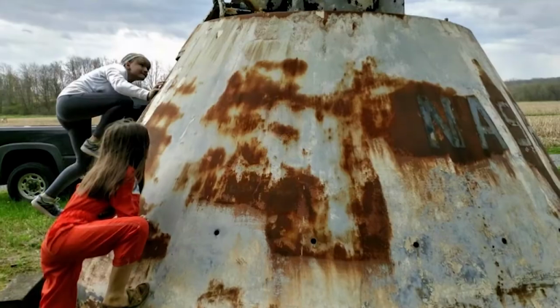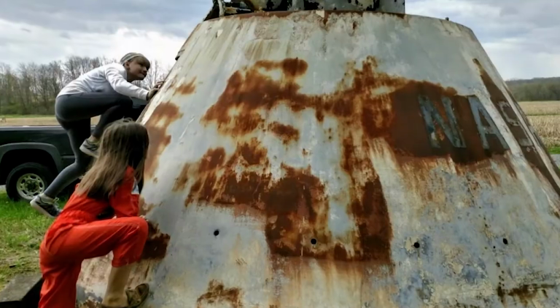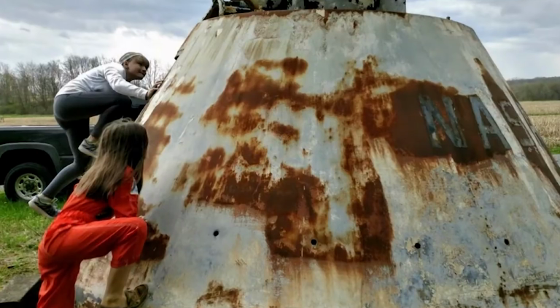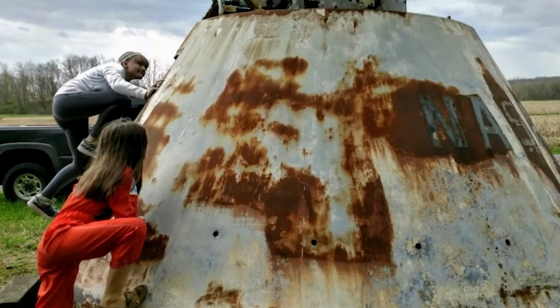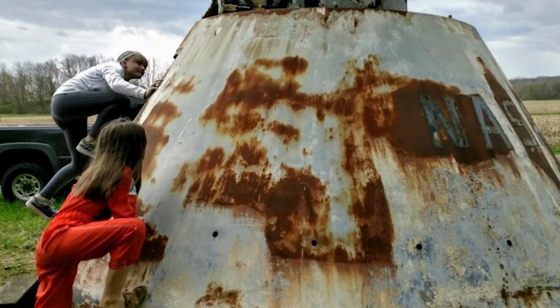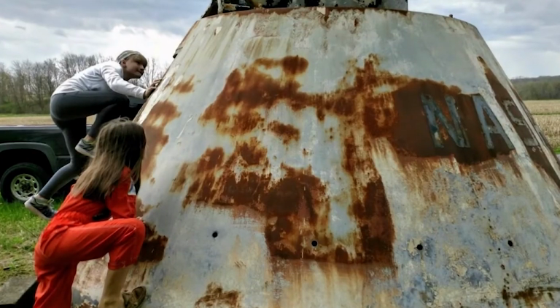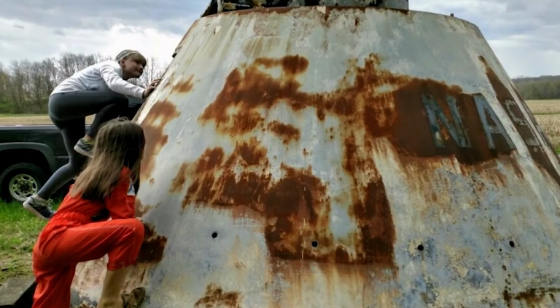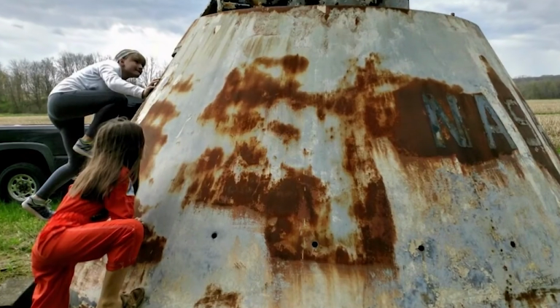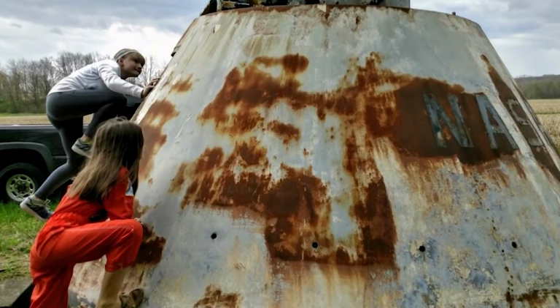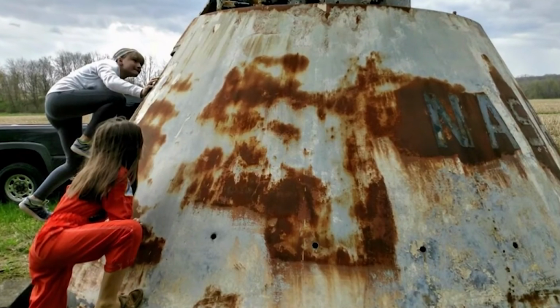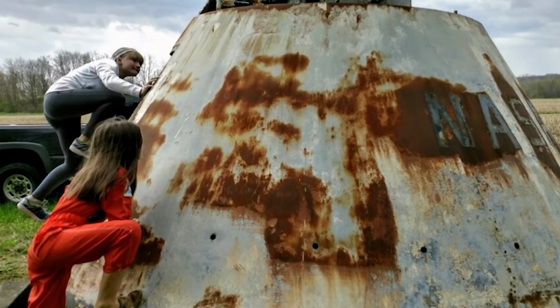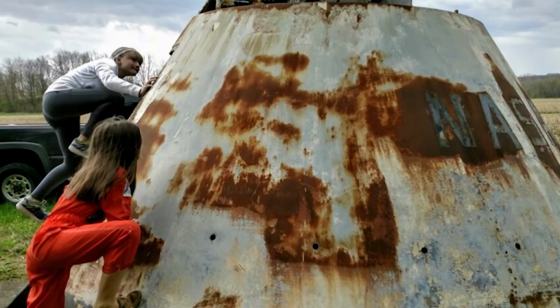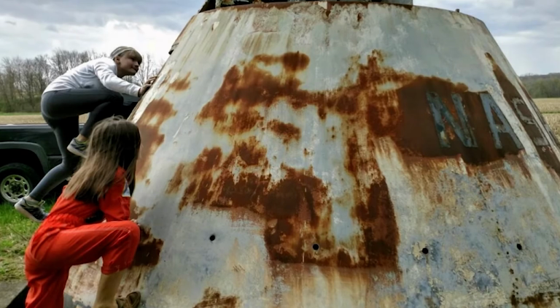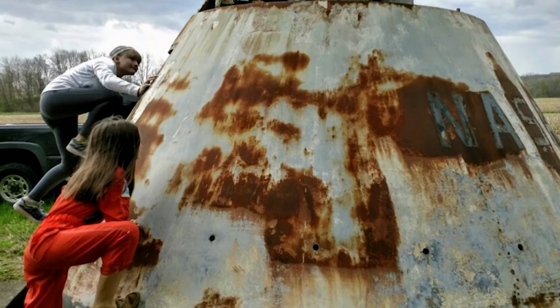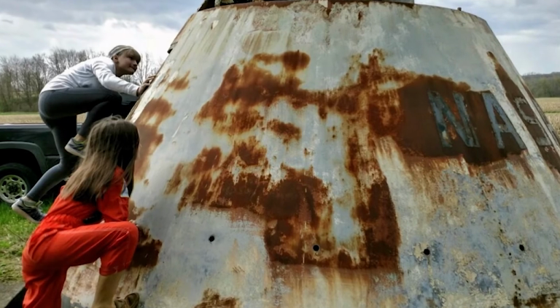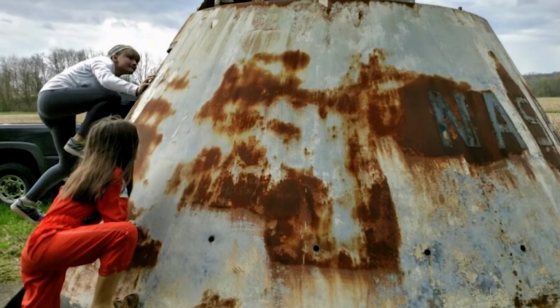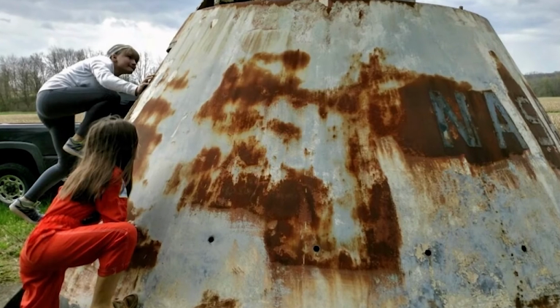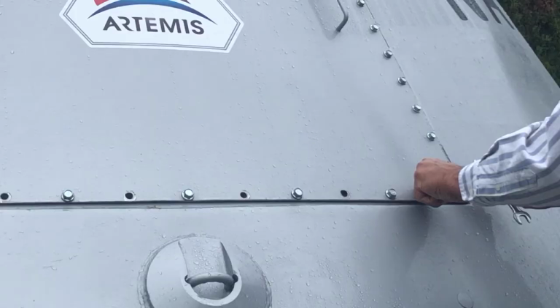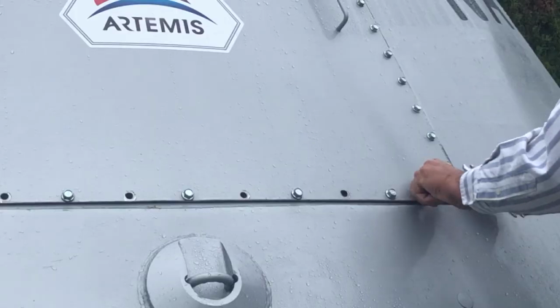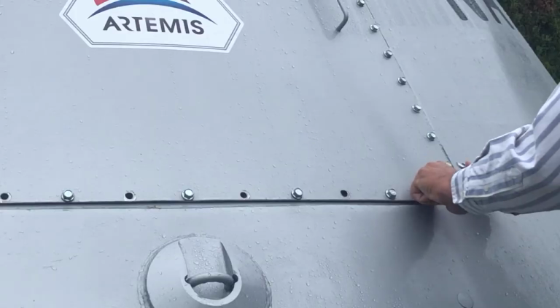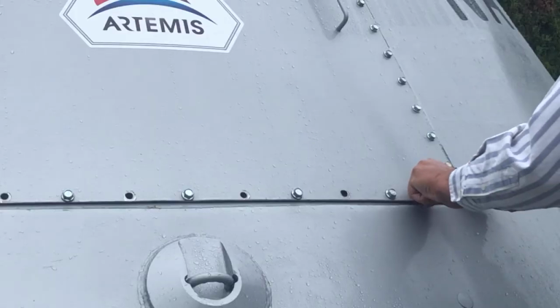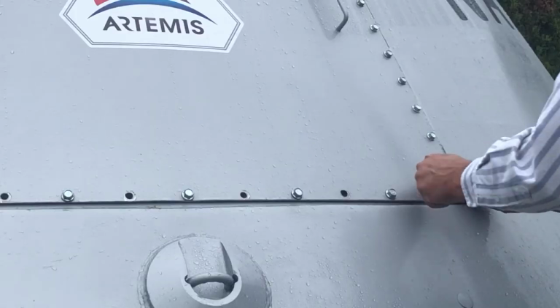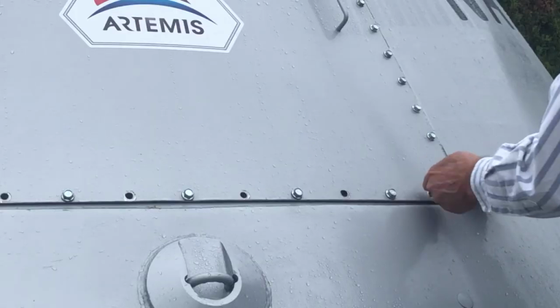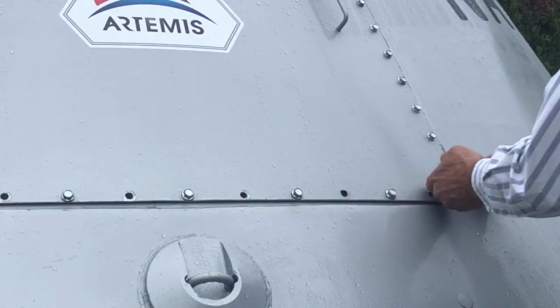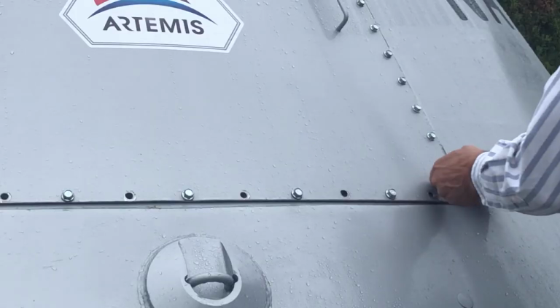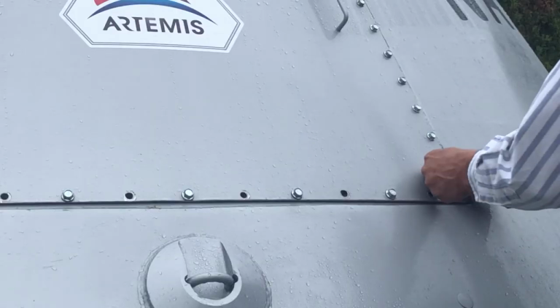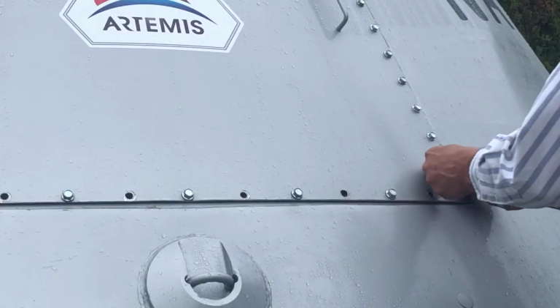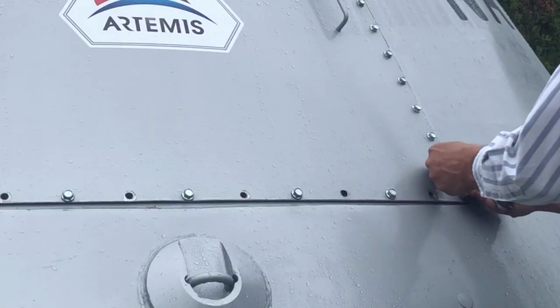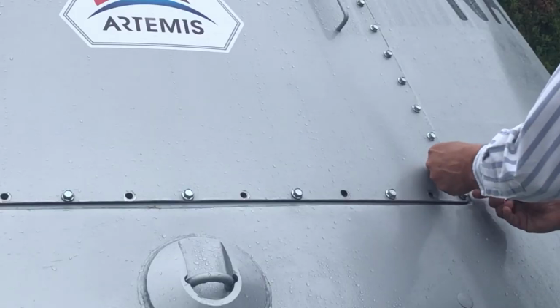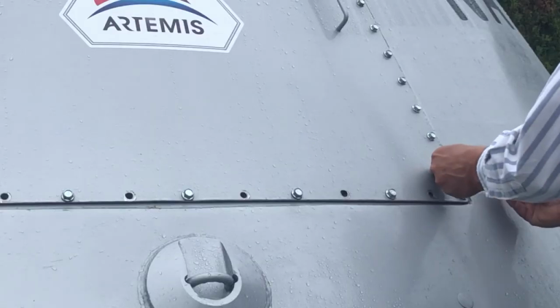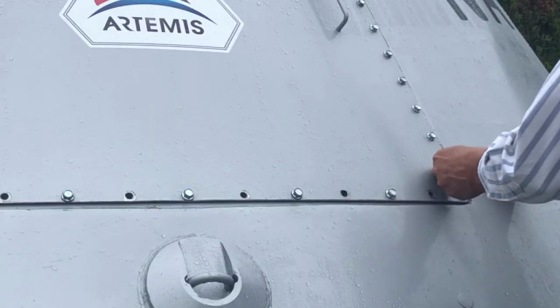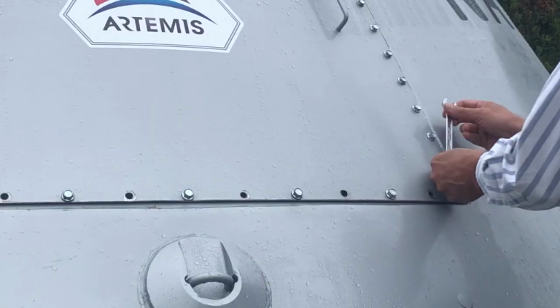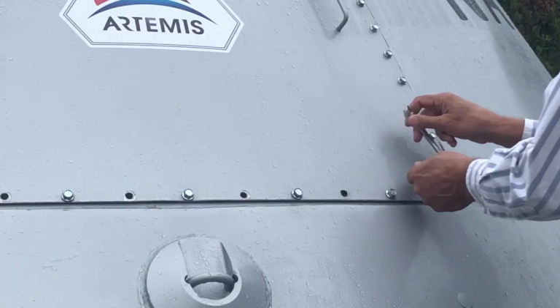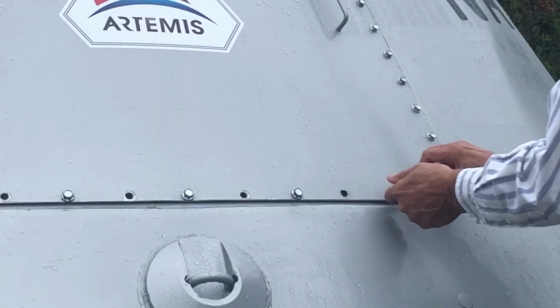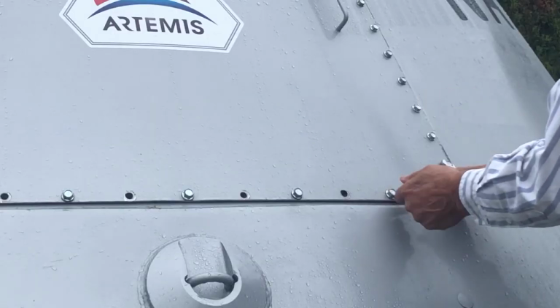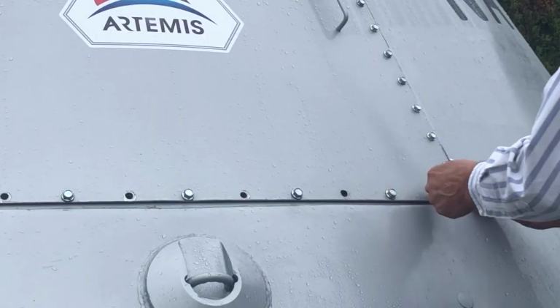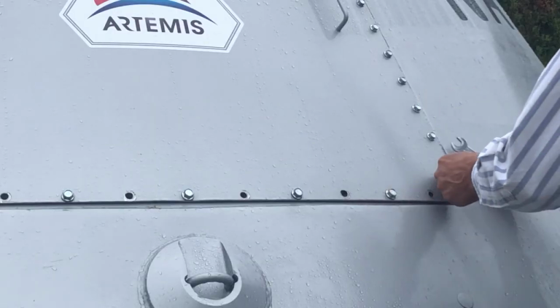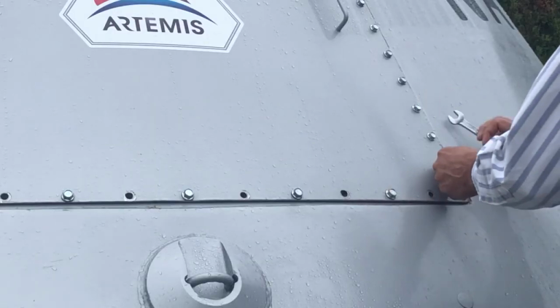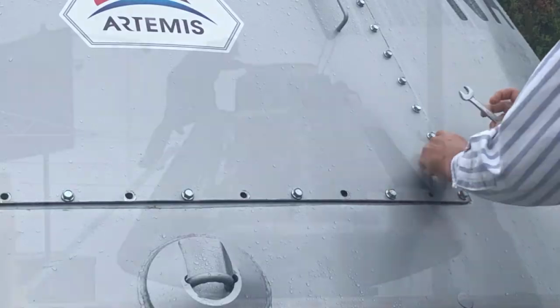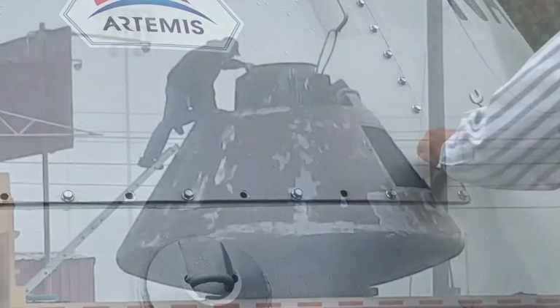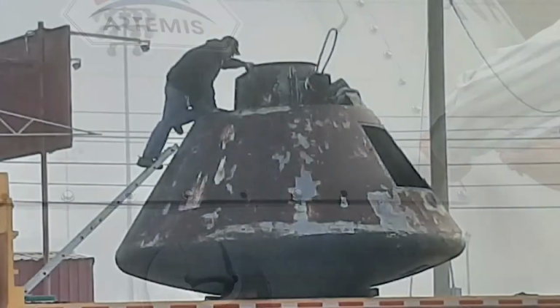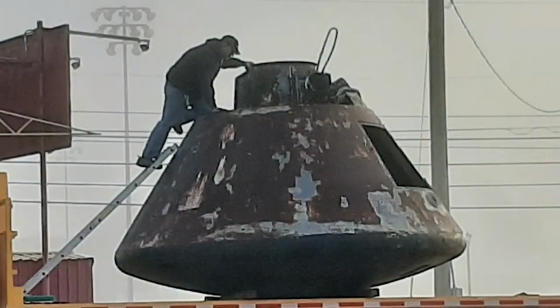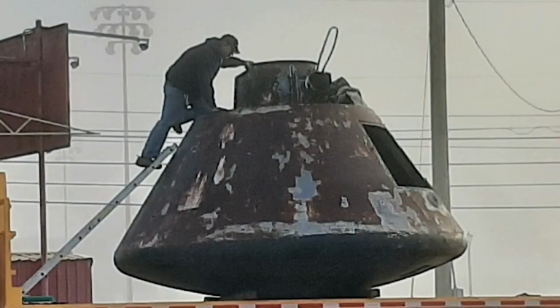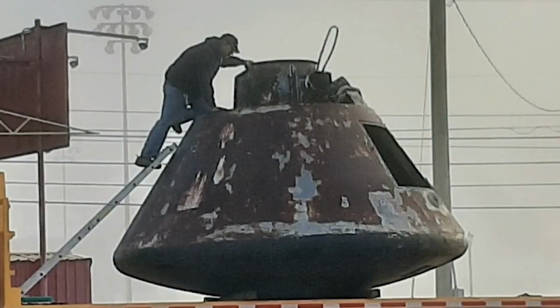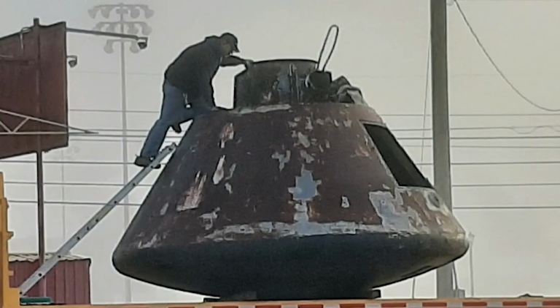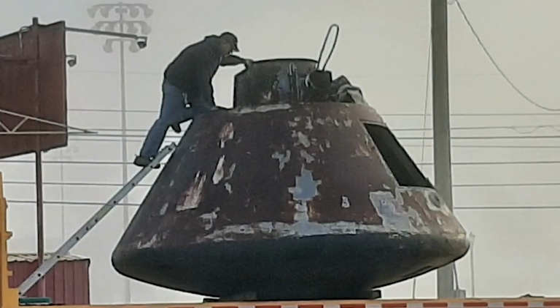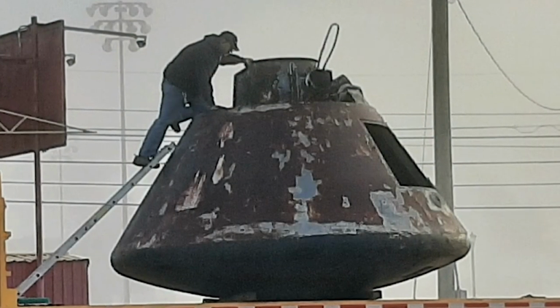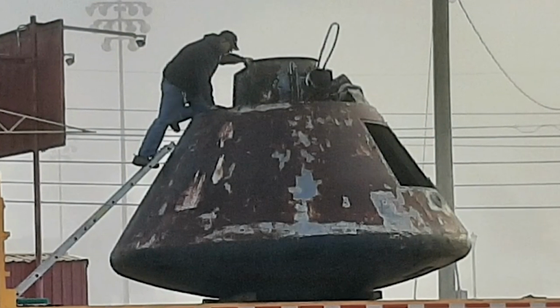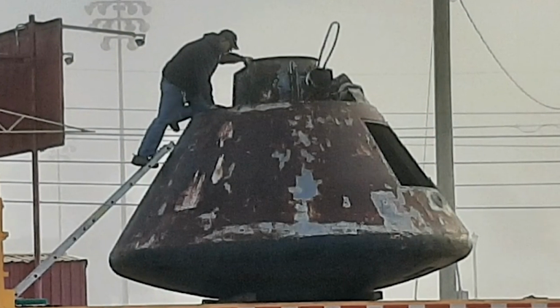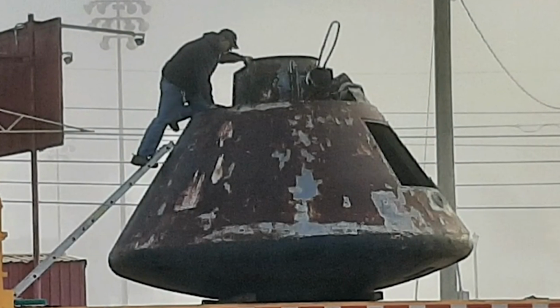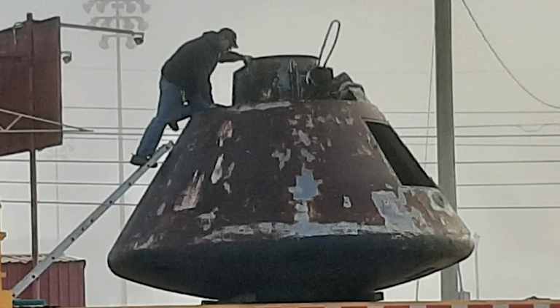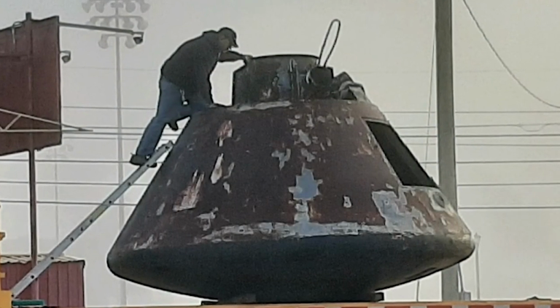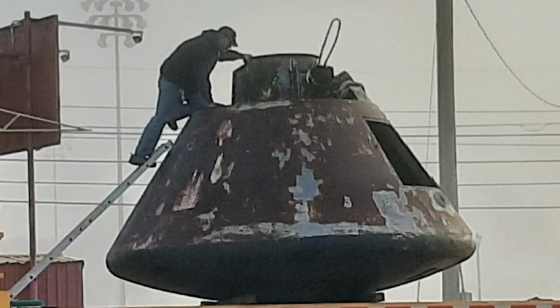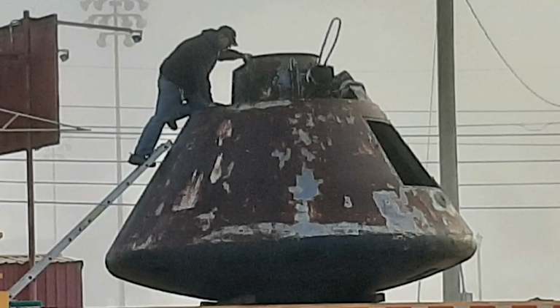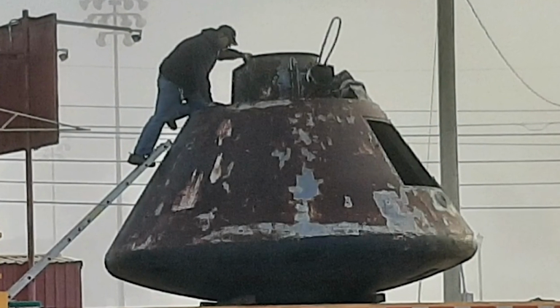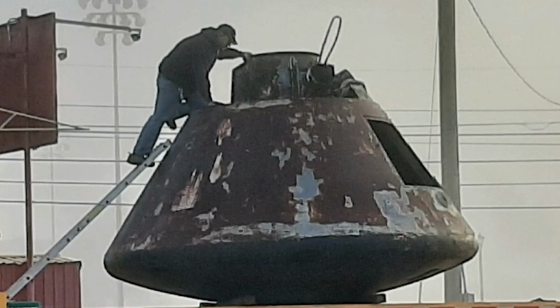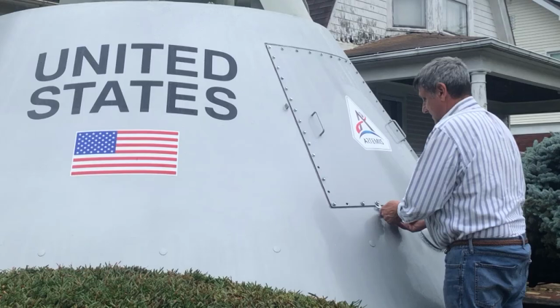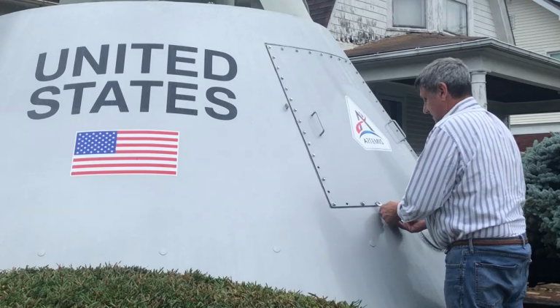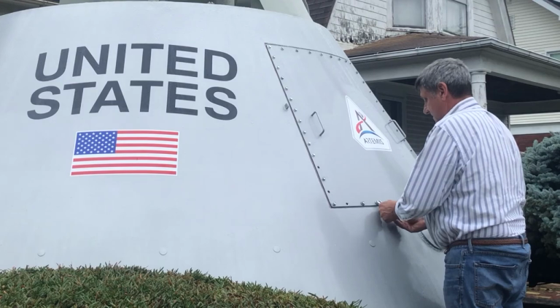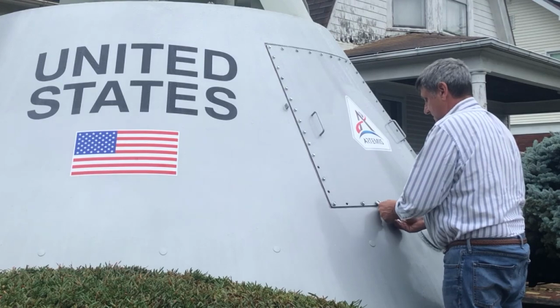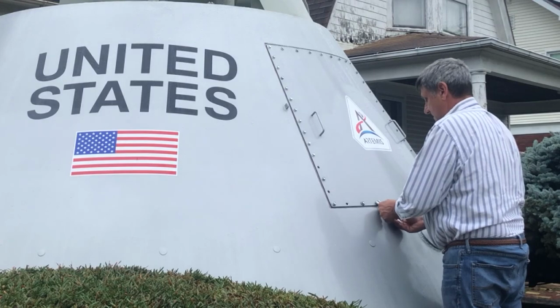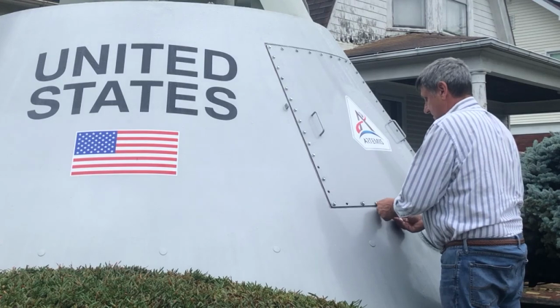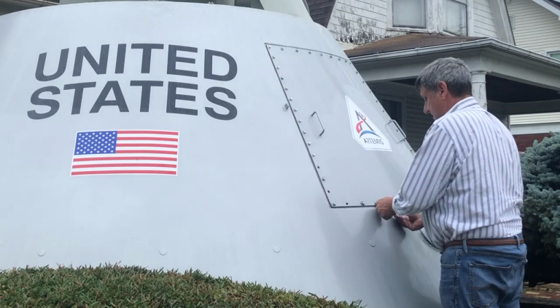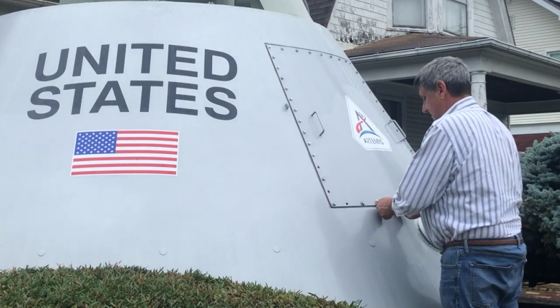Mark is excited to show people this capsule and says you're welcome to stop by and see it until it's moved on November 1st. In Altoona, I'm Darby Sparks, WTAJ News.